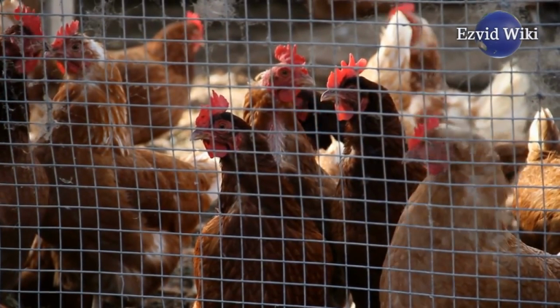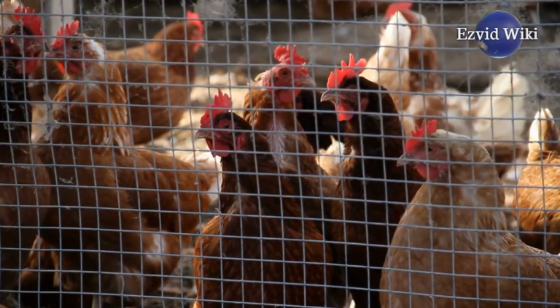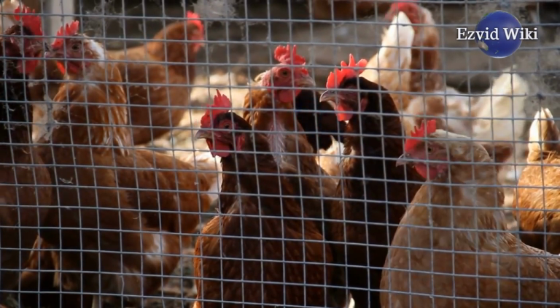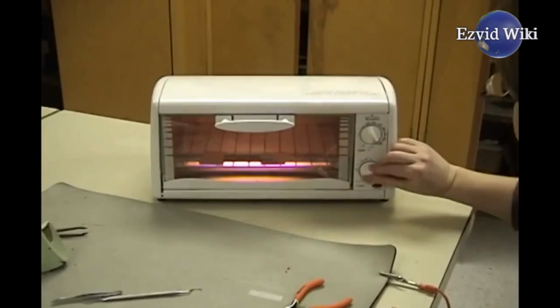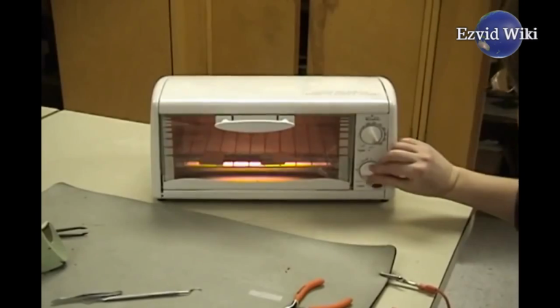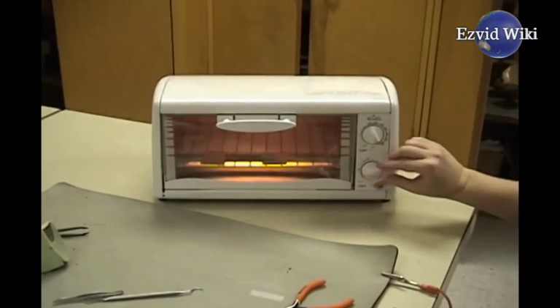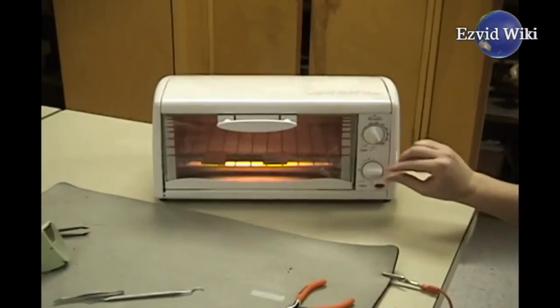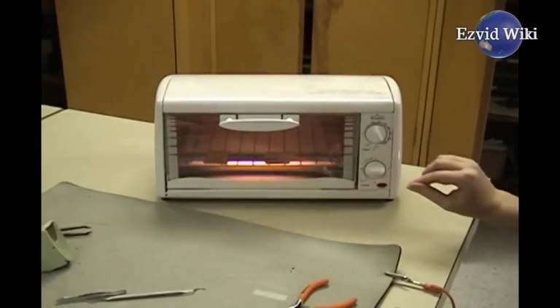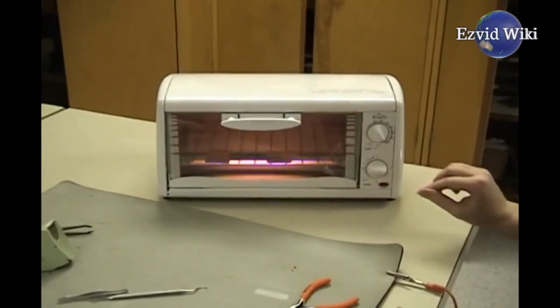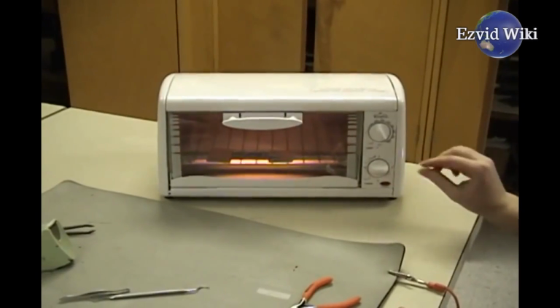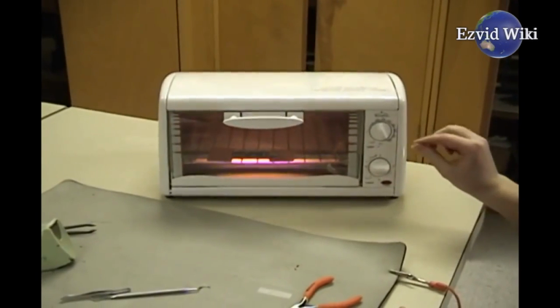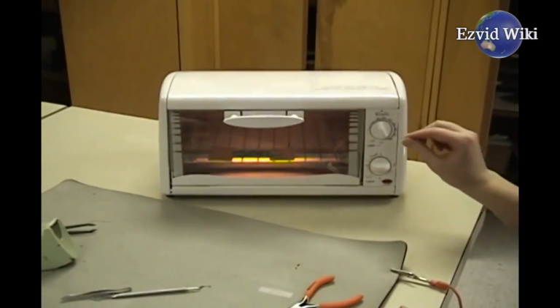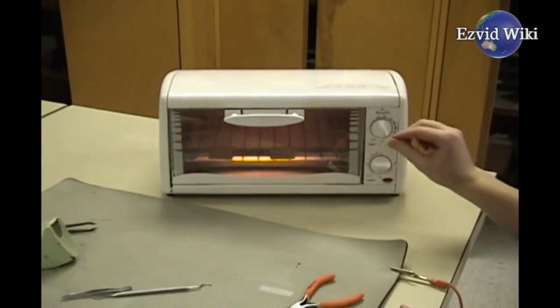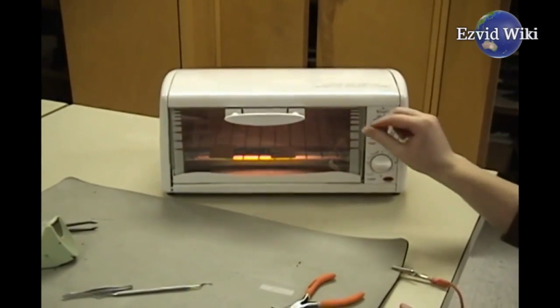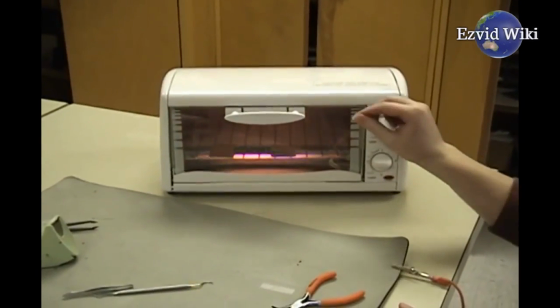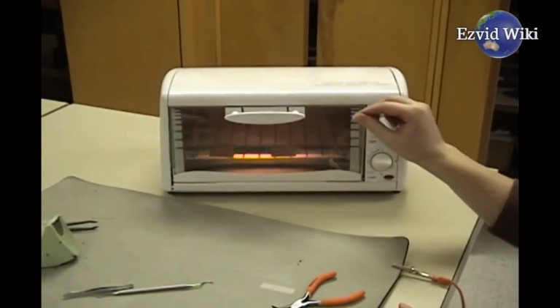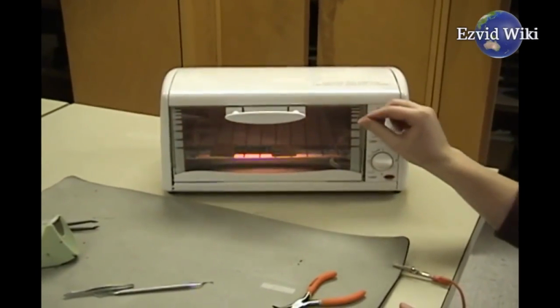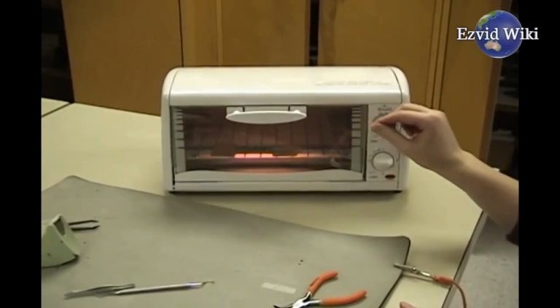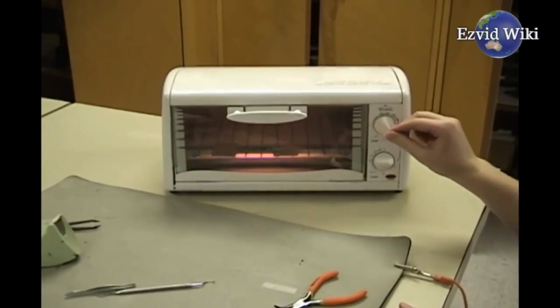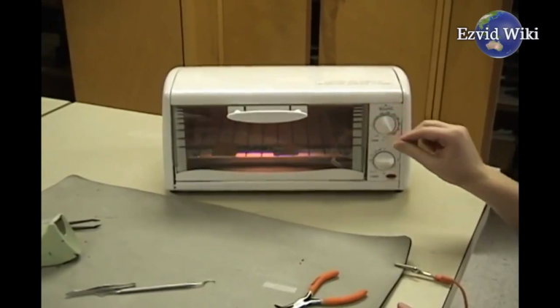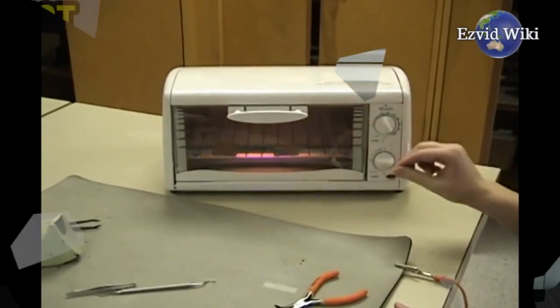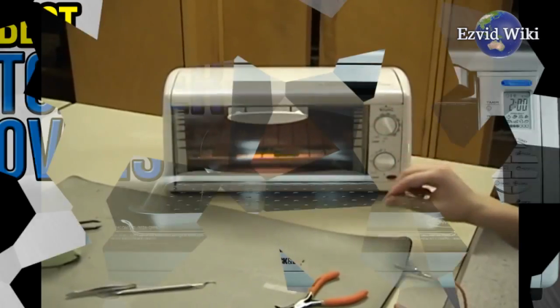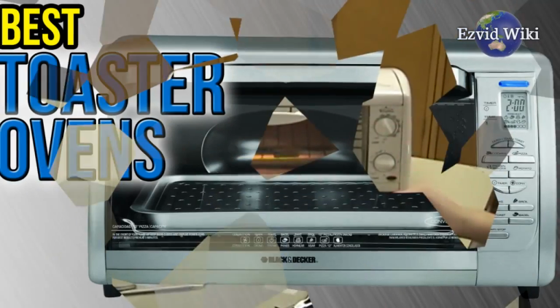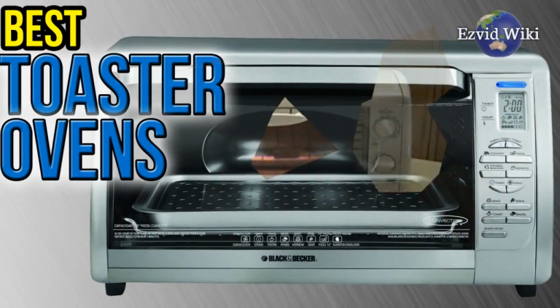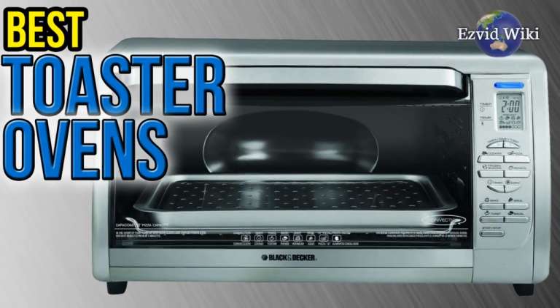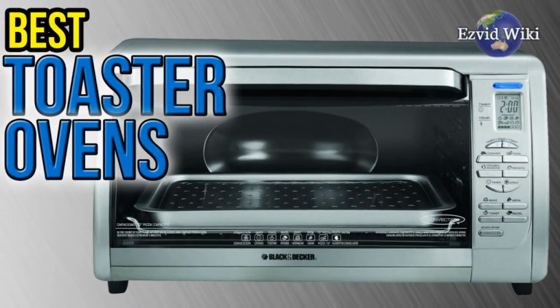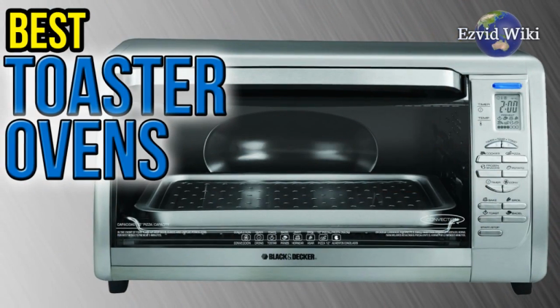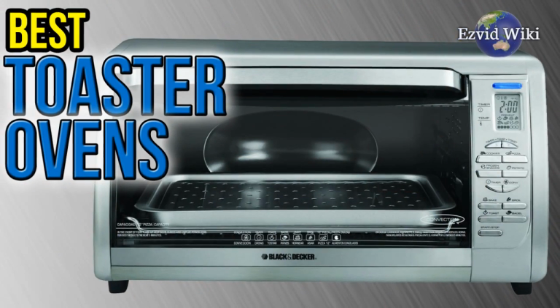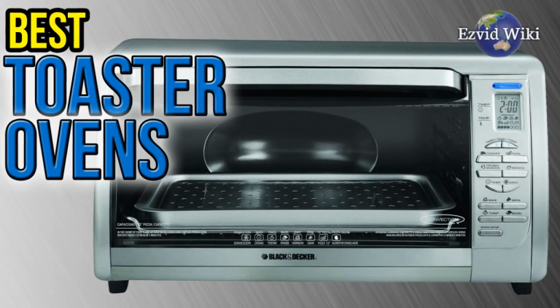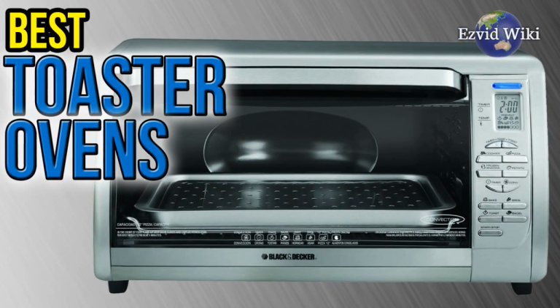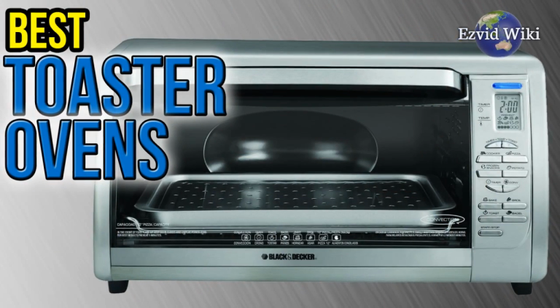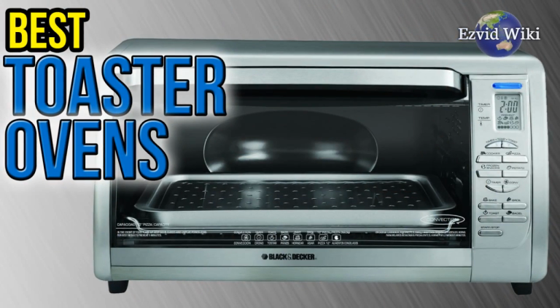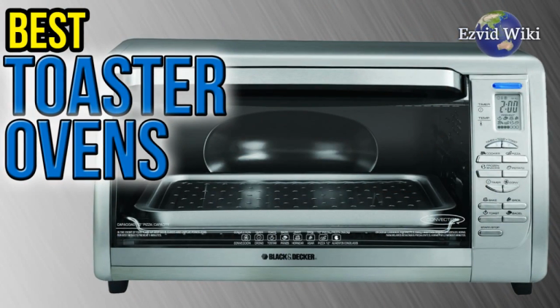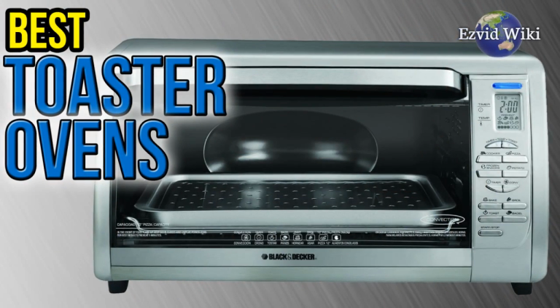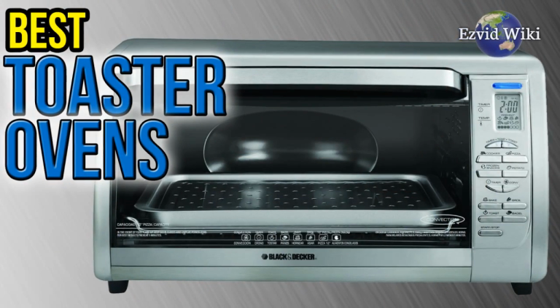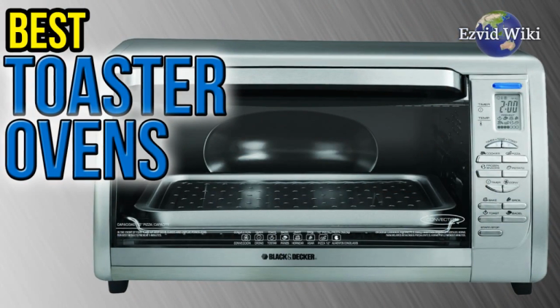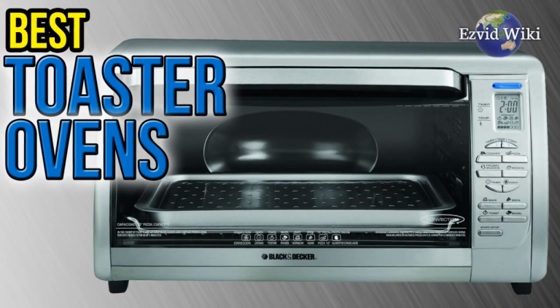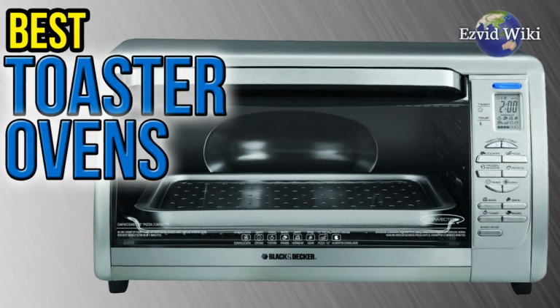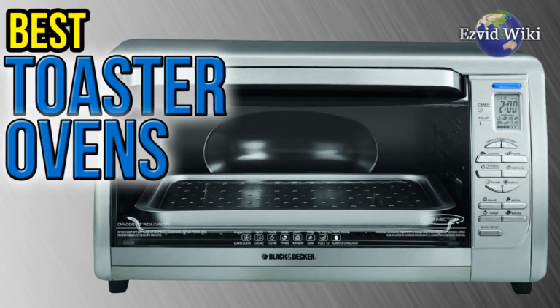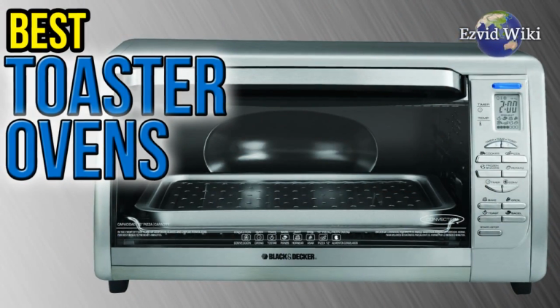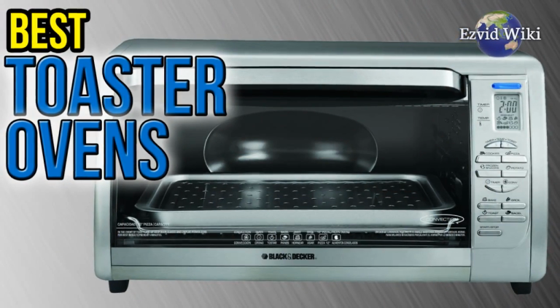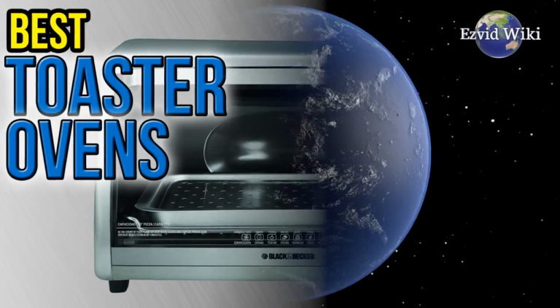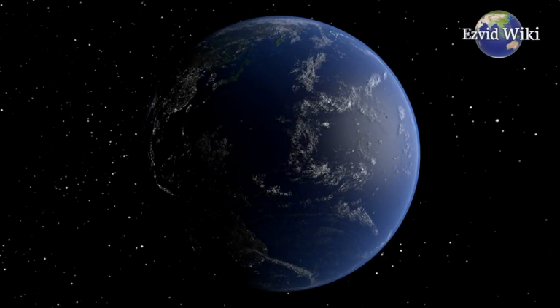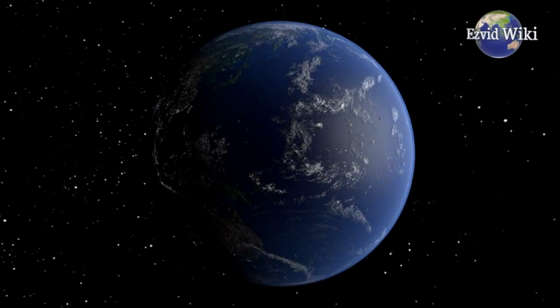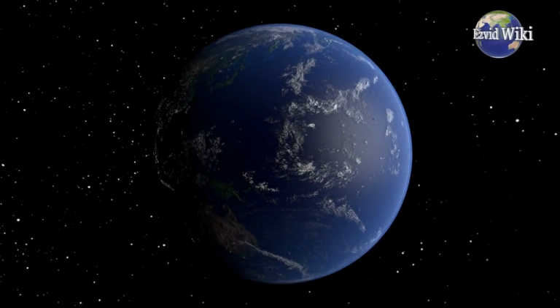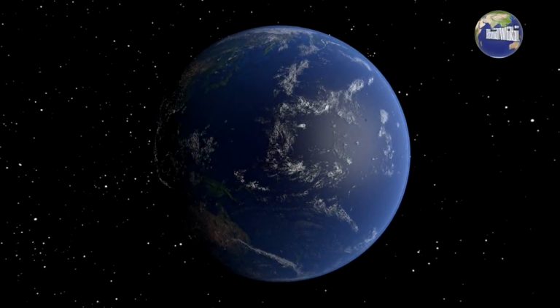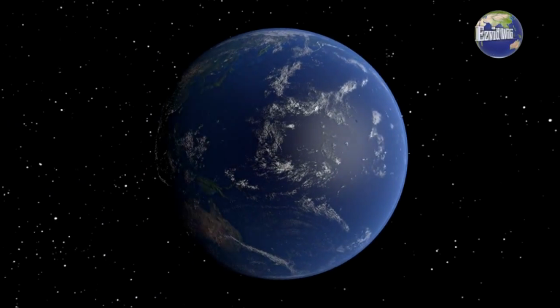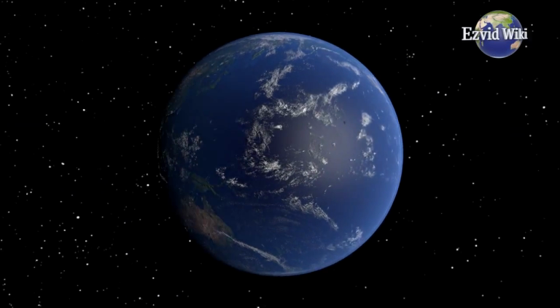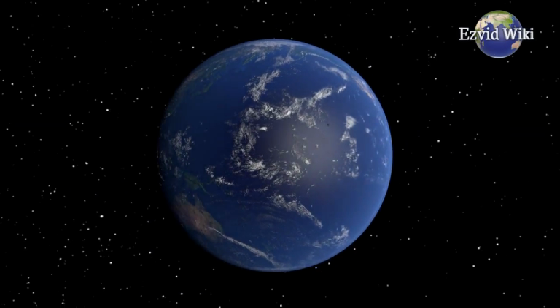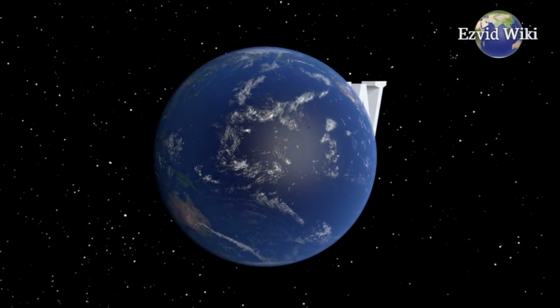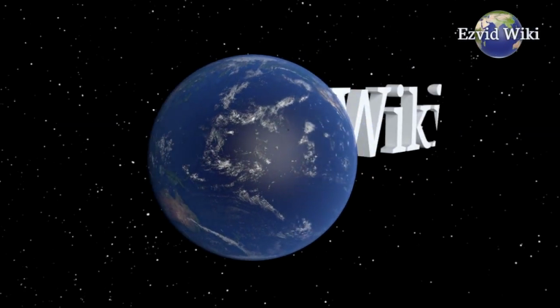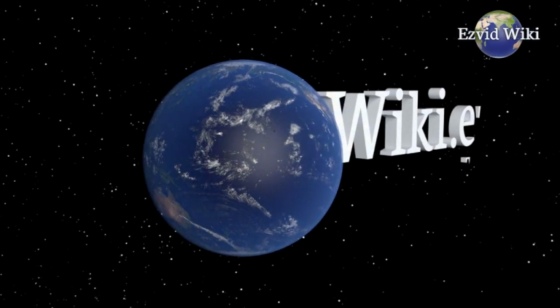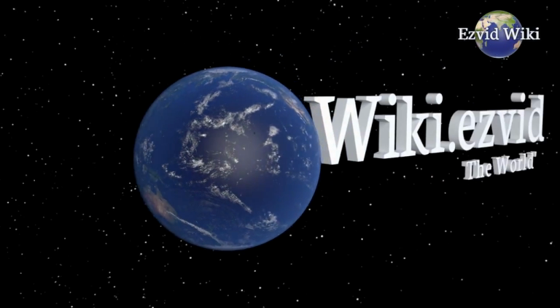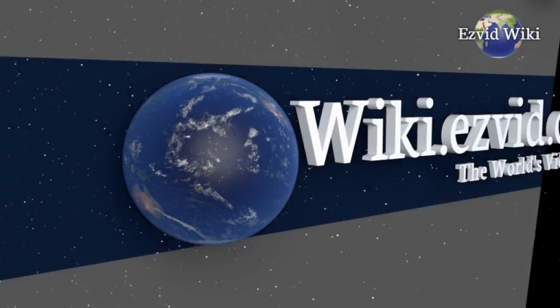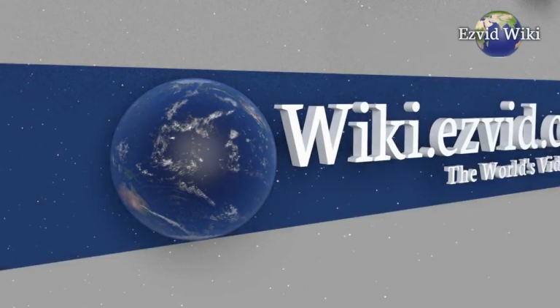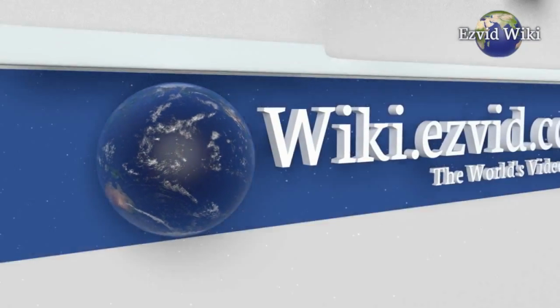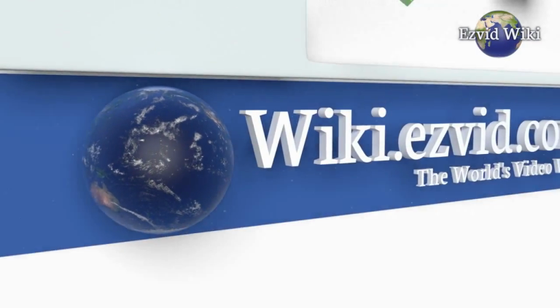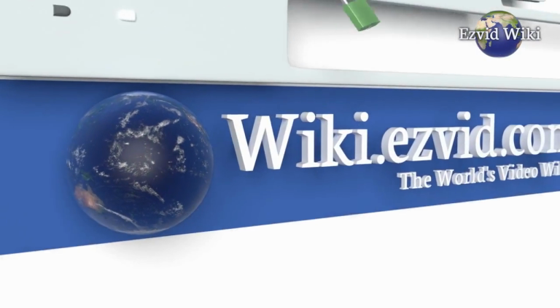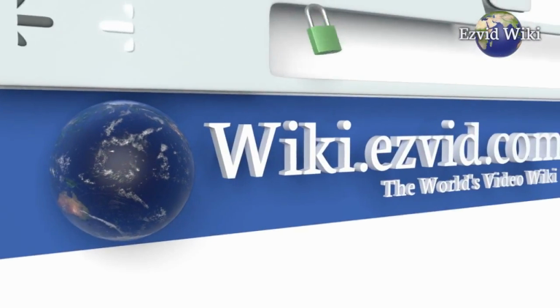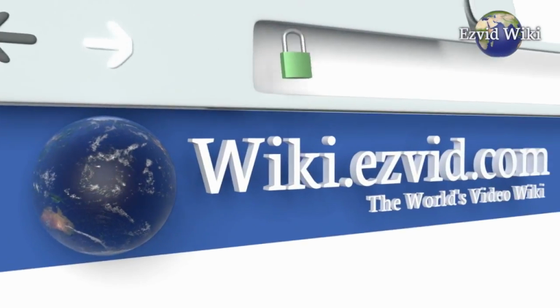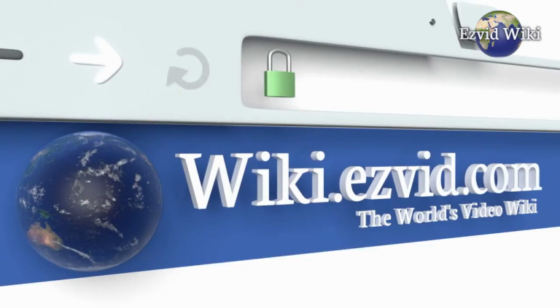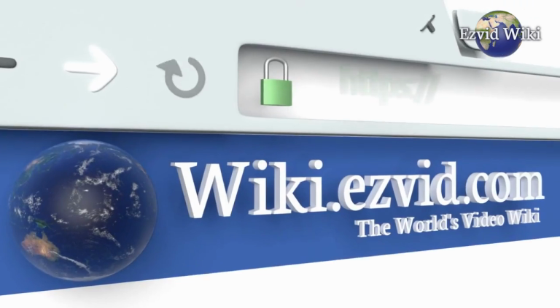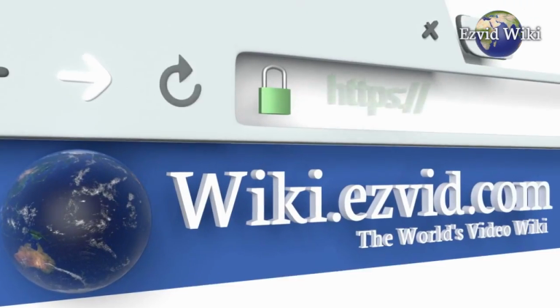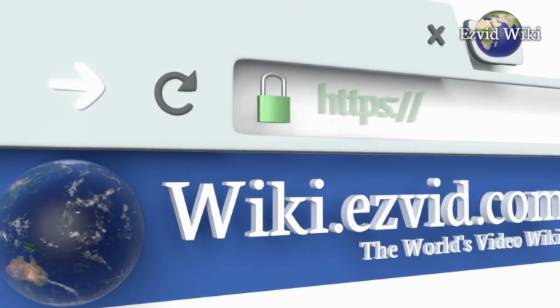See the most recently updated list of the best toaster ovens you can find. Go to EasyVidWiki, or click beneath this video.